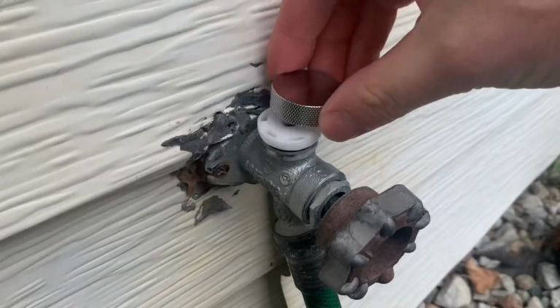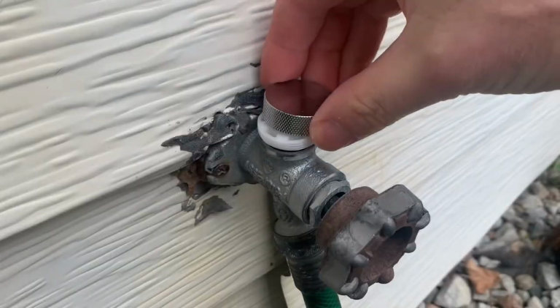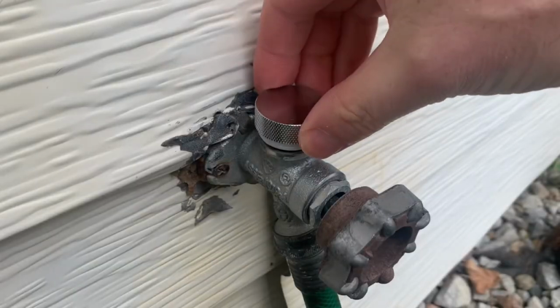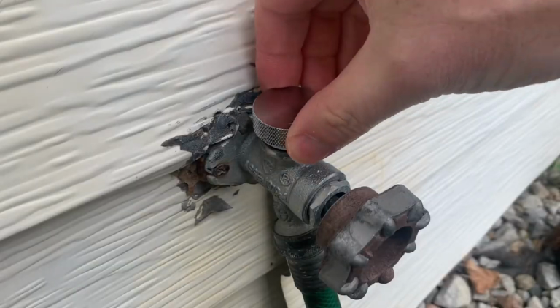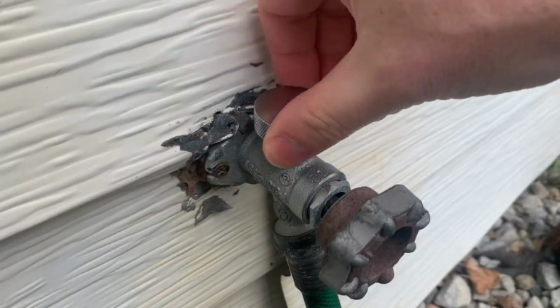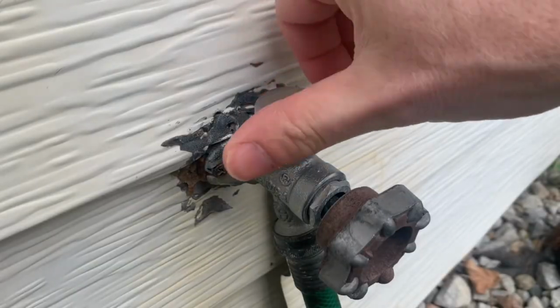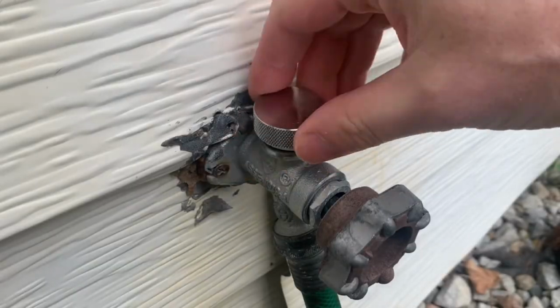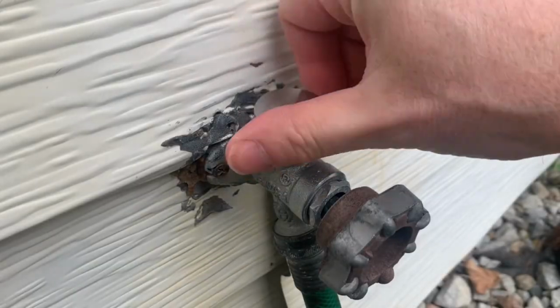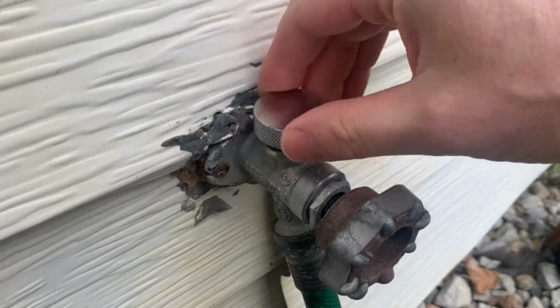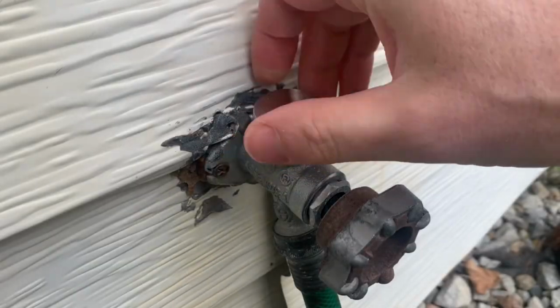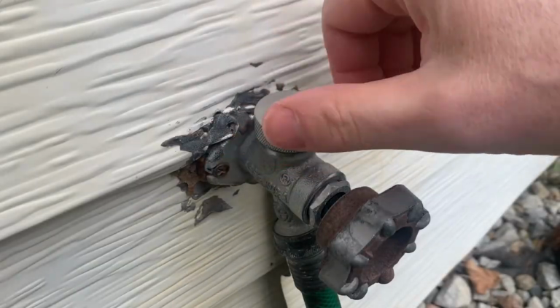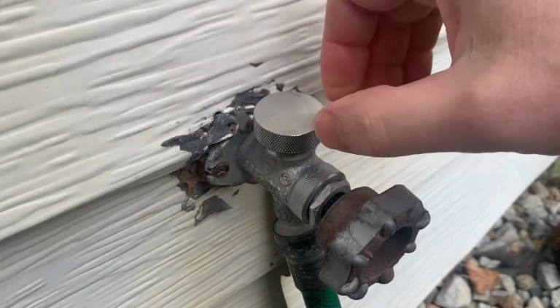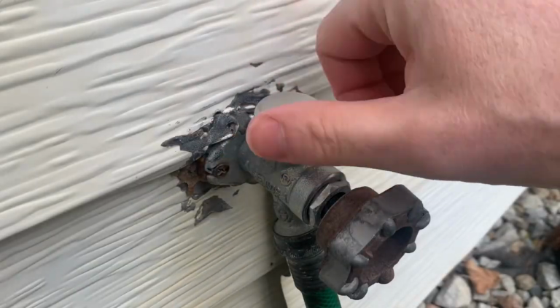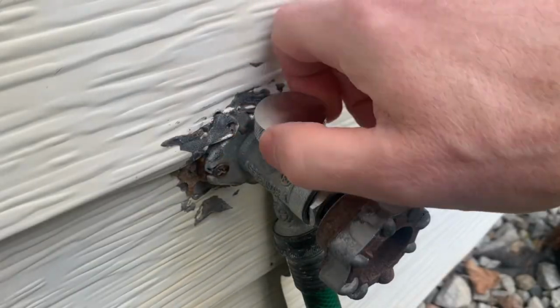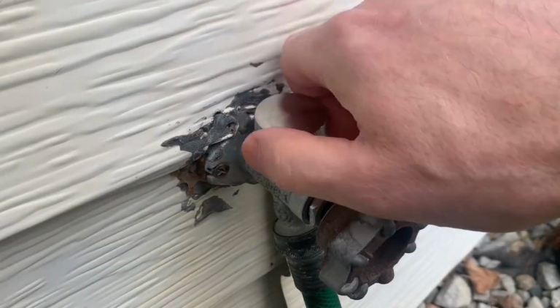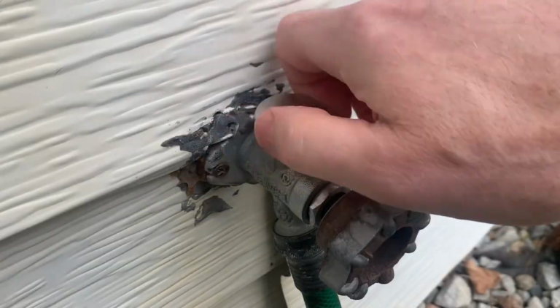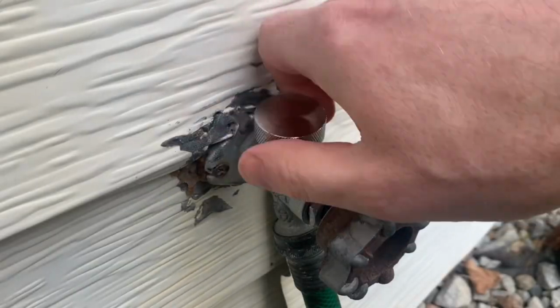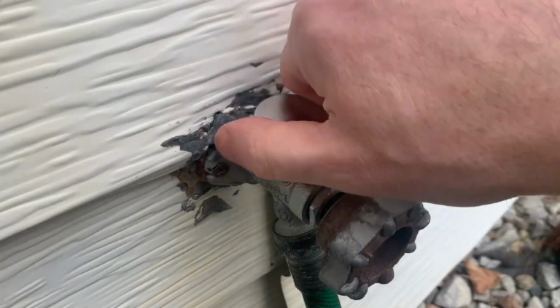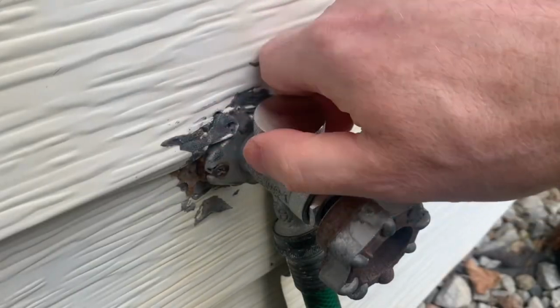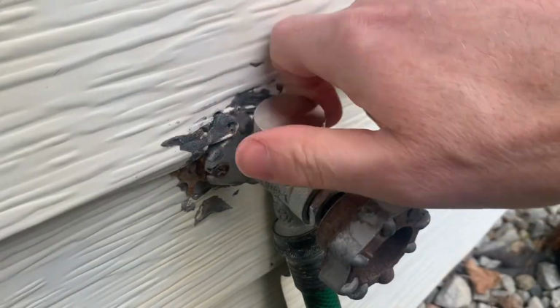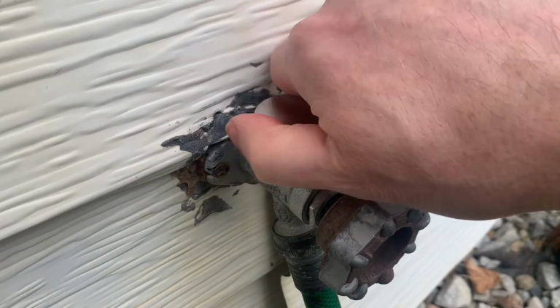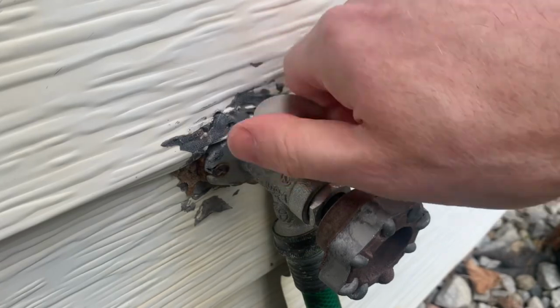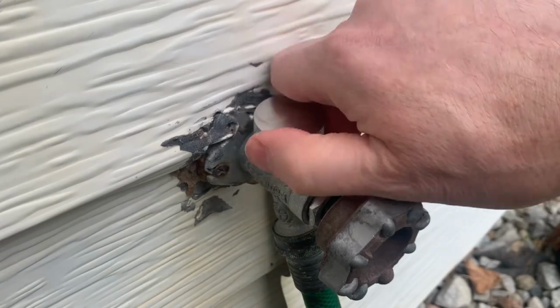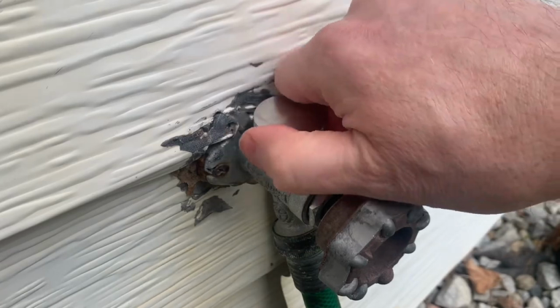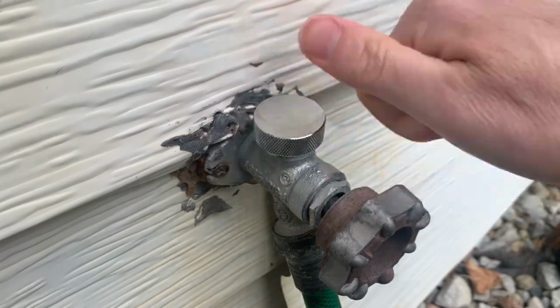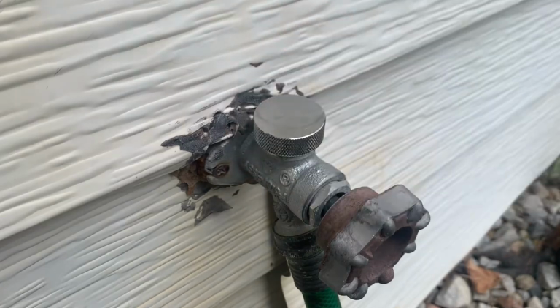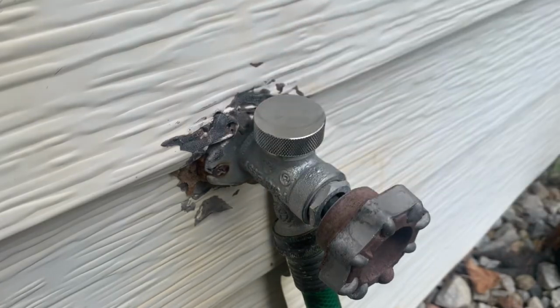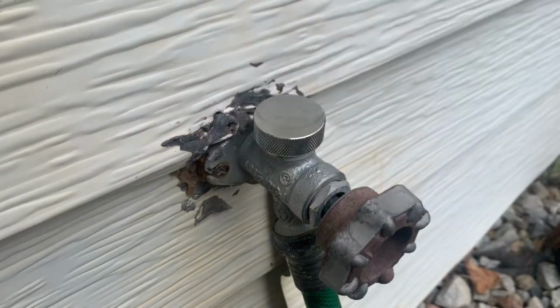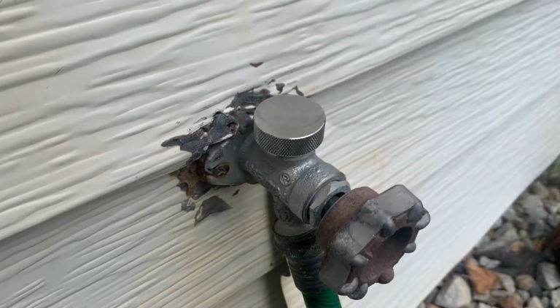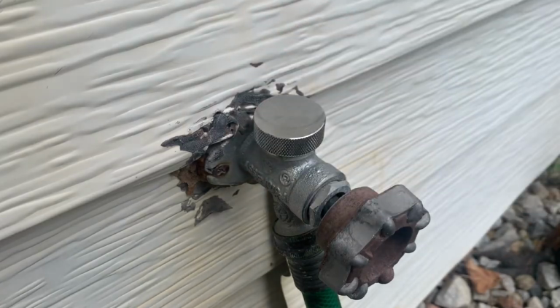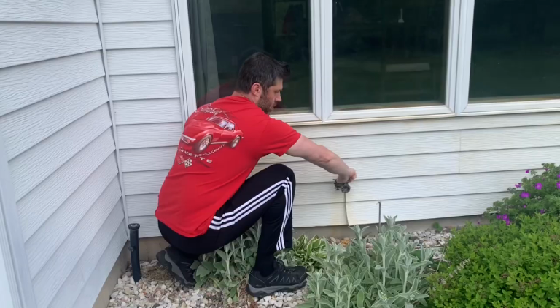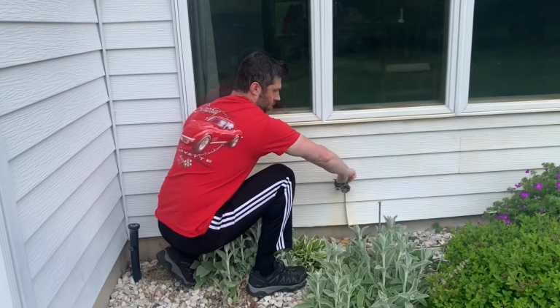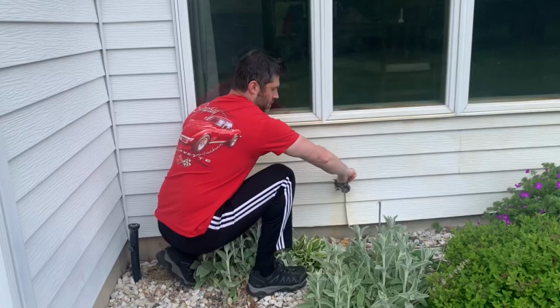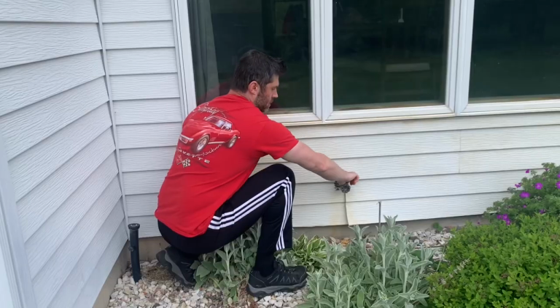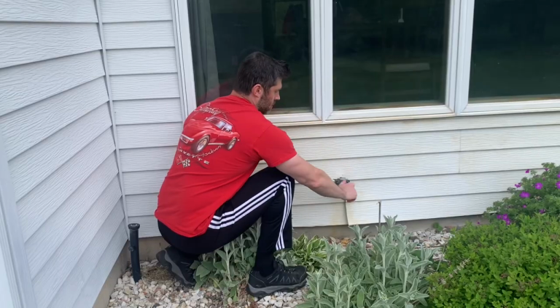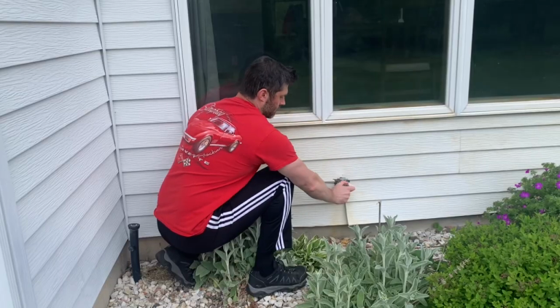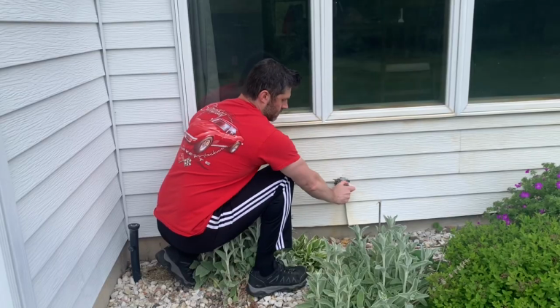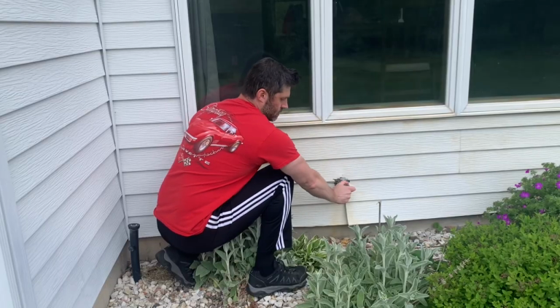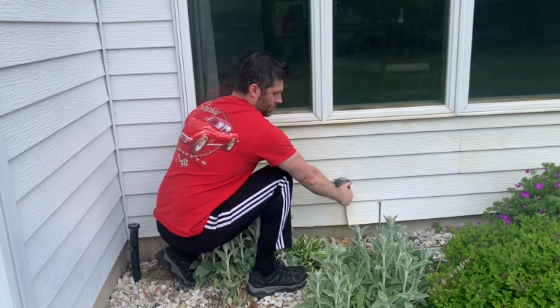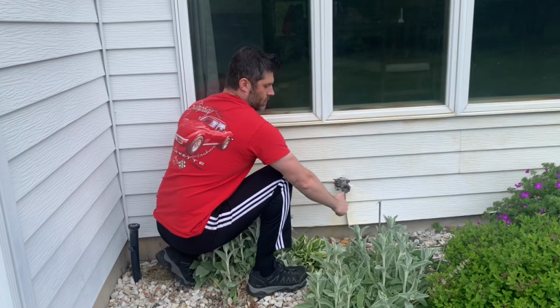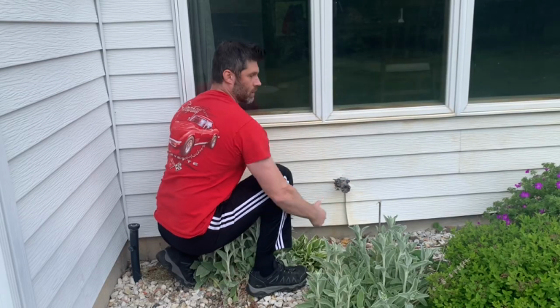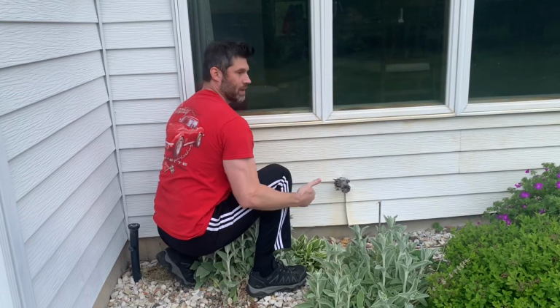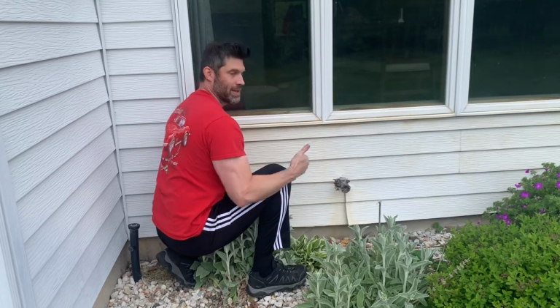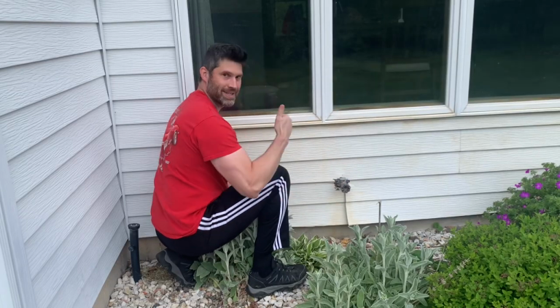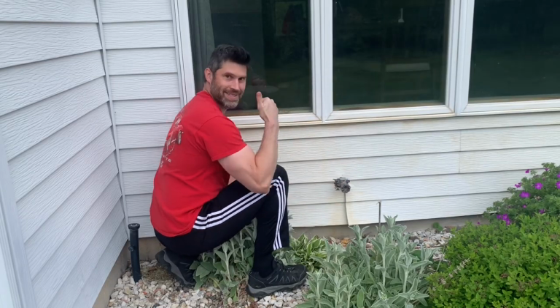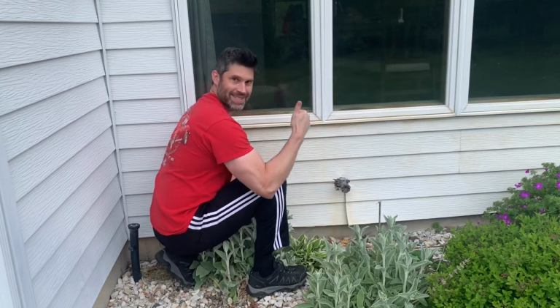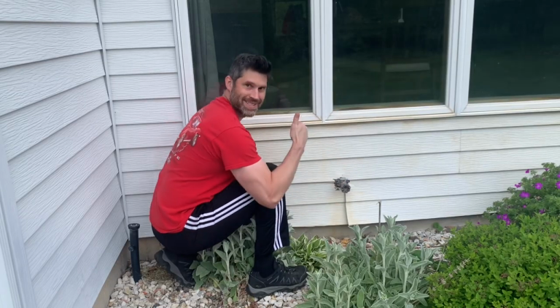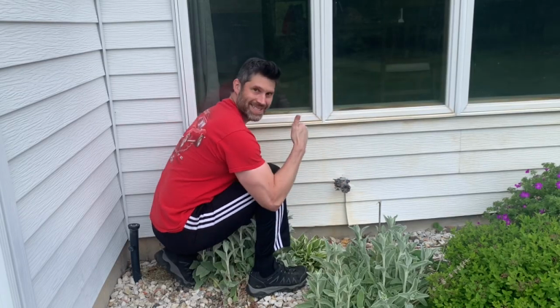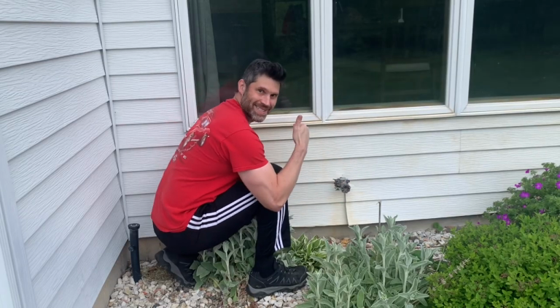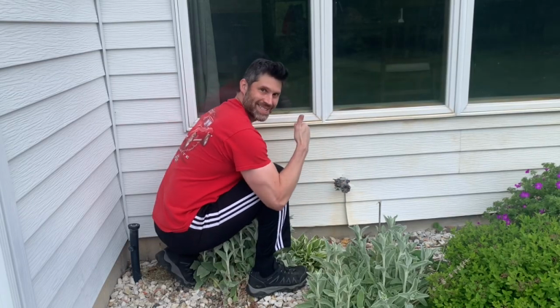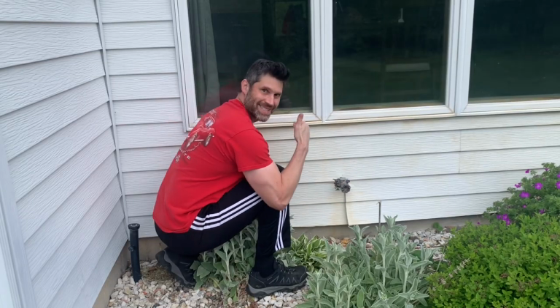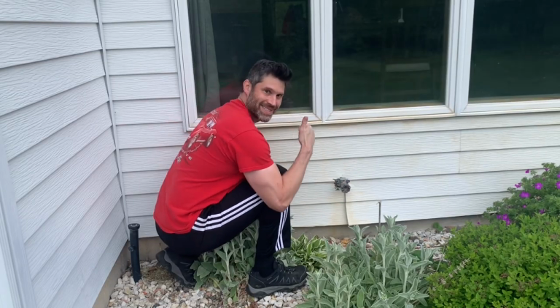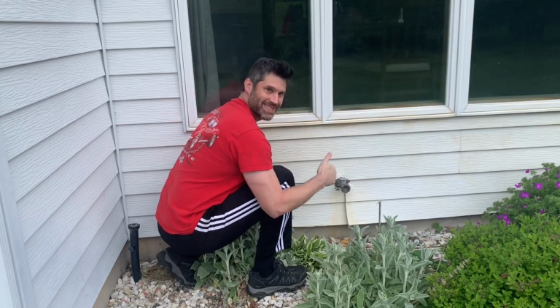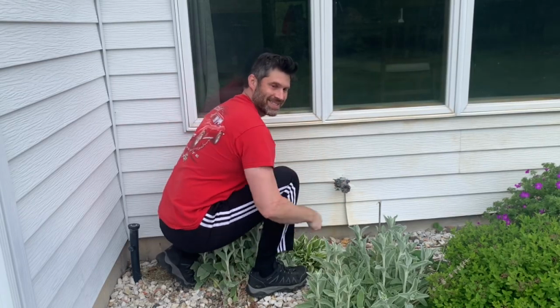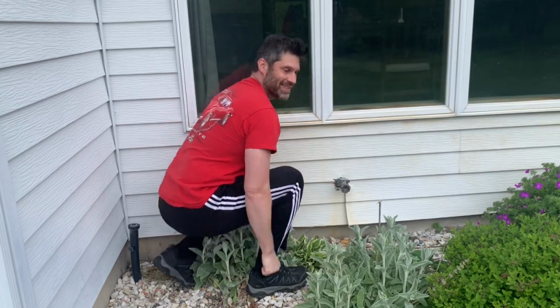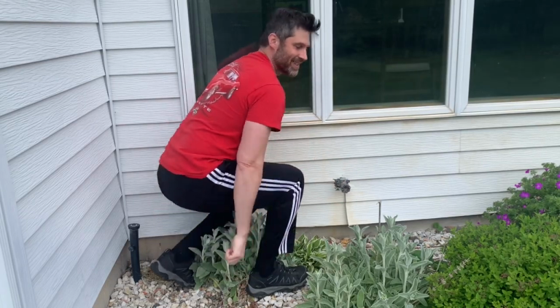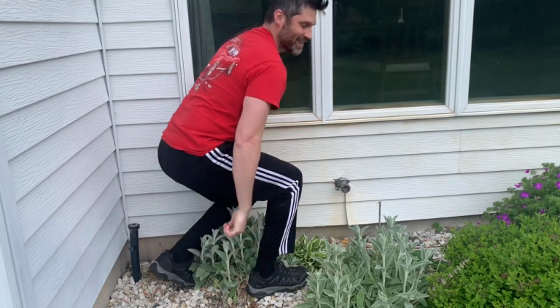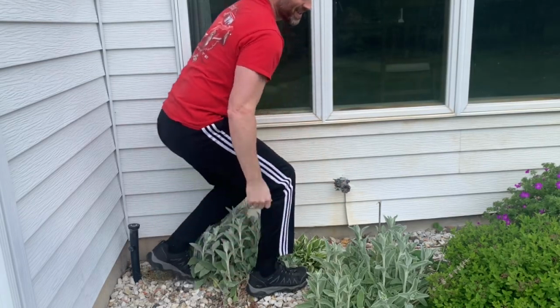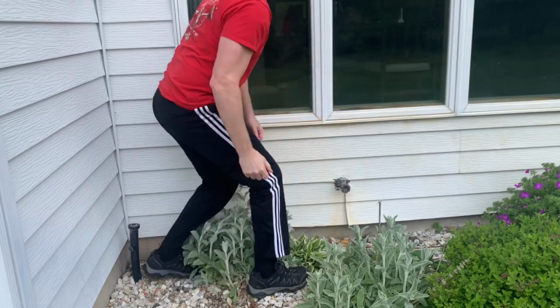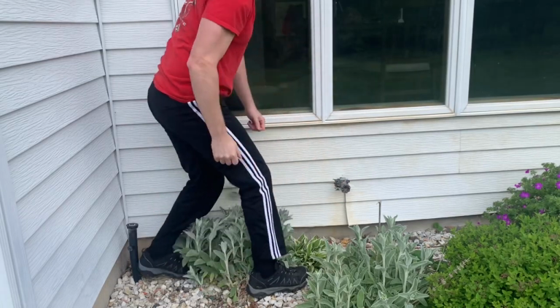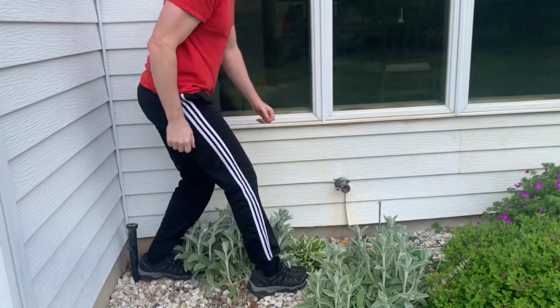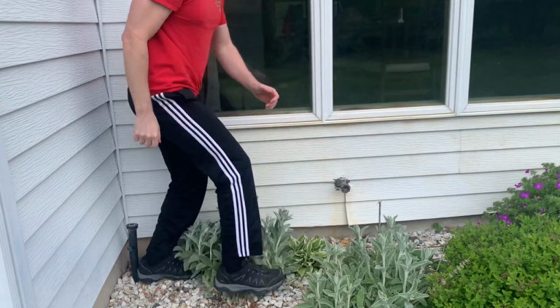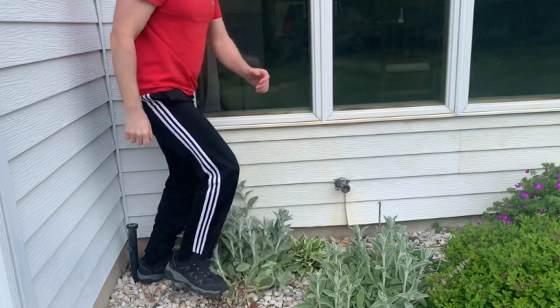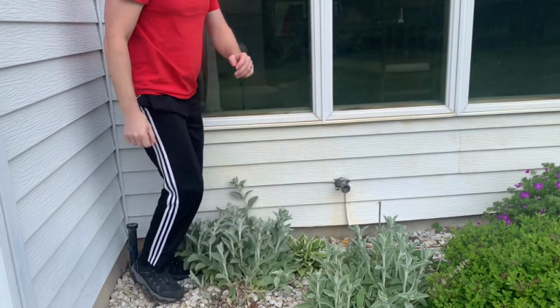Last, install the cap — whether it's thread-on or push-on — and you're all set. I hope you found this helpful. Have a great day, and I'll see you in the next video.